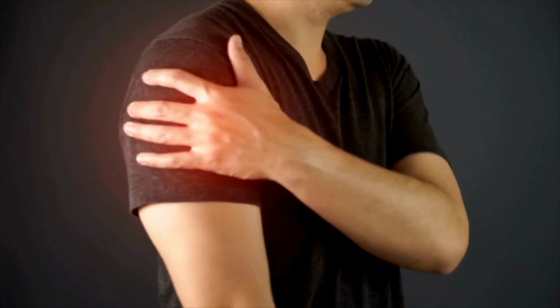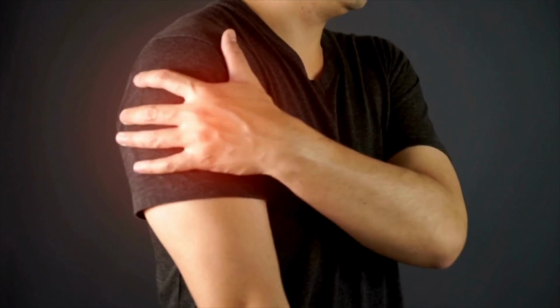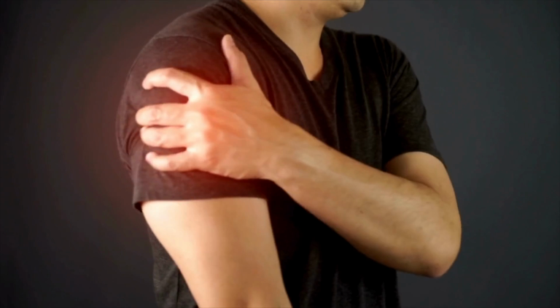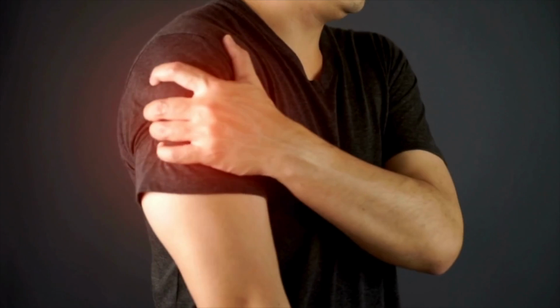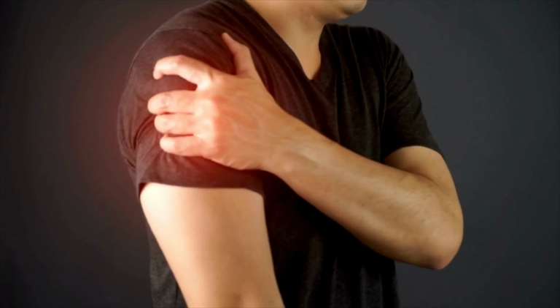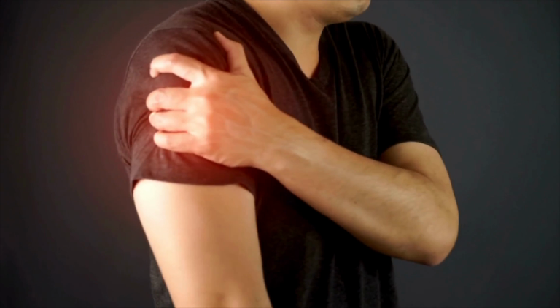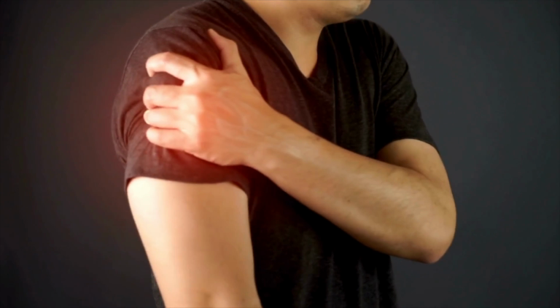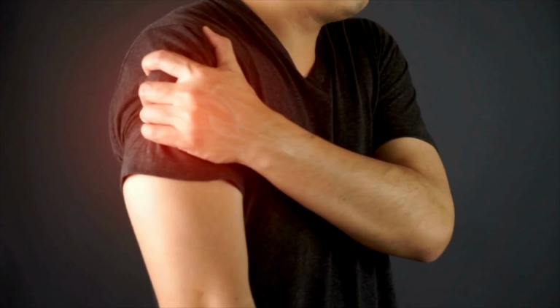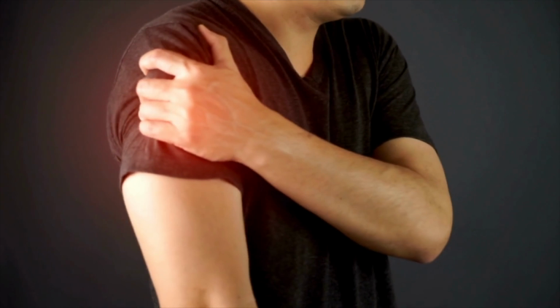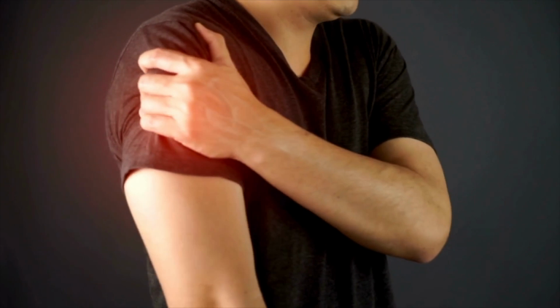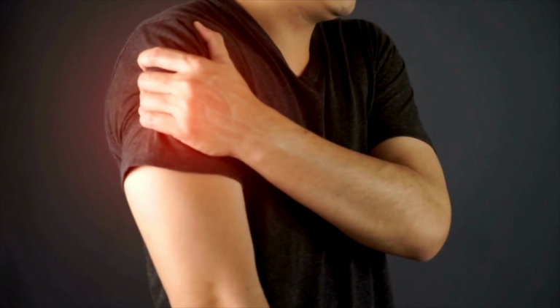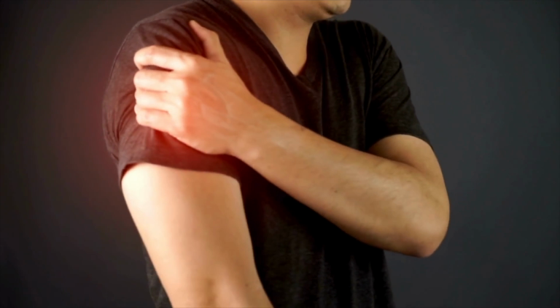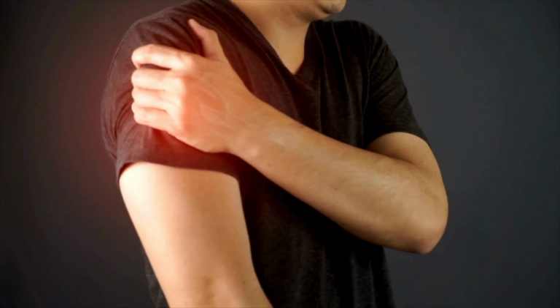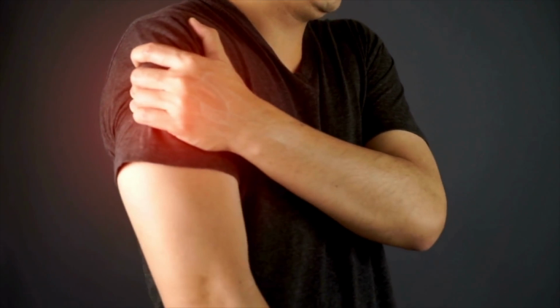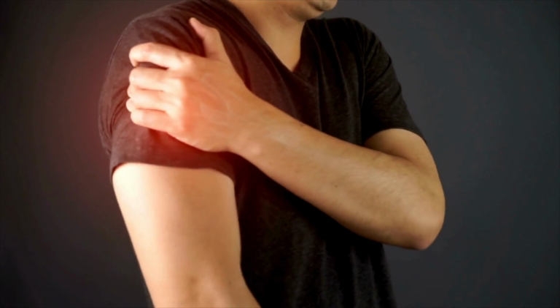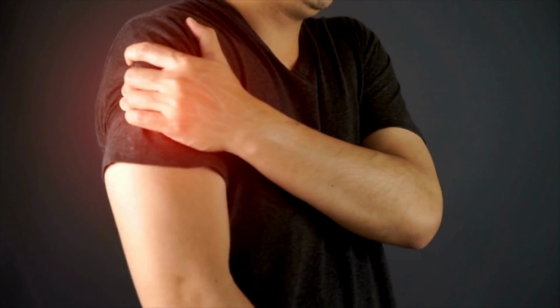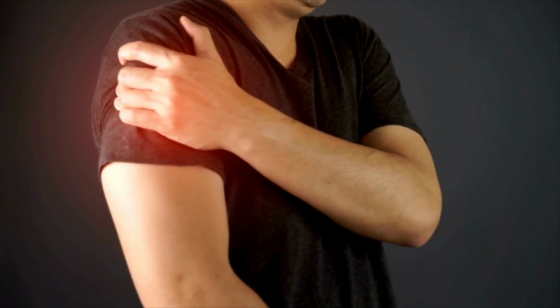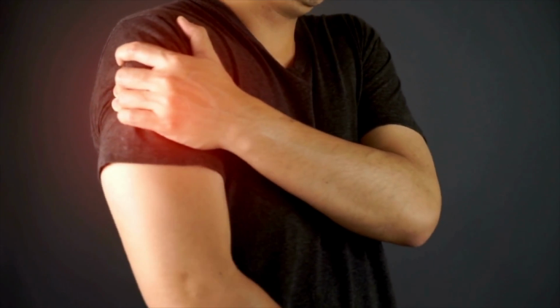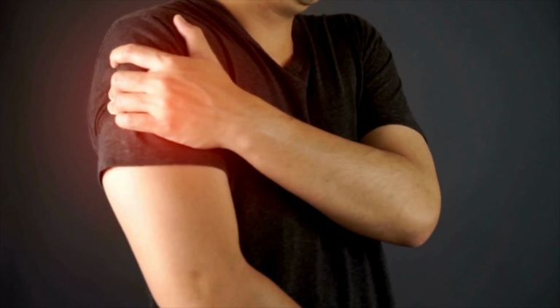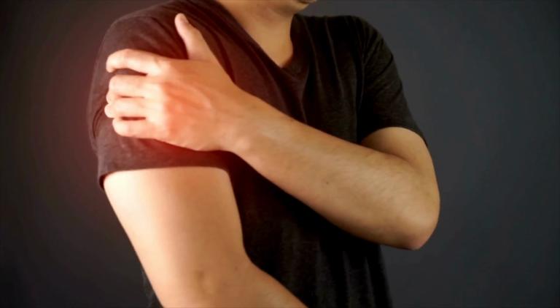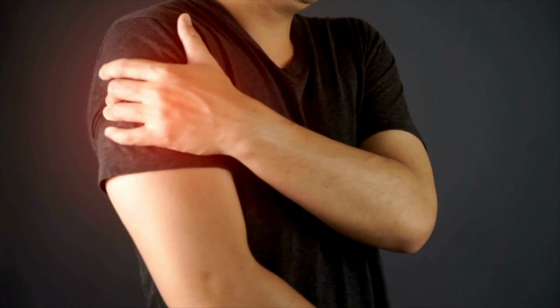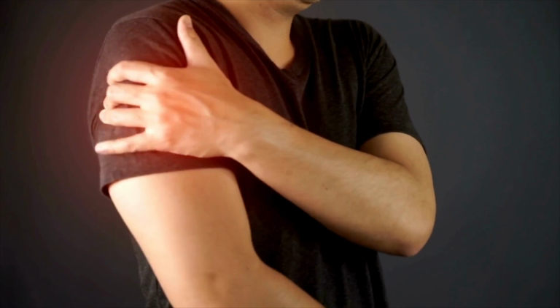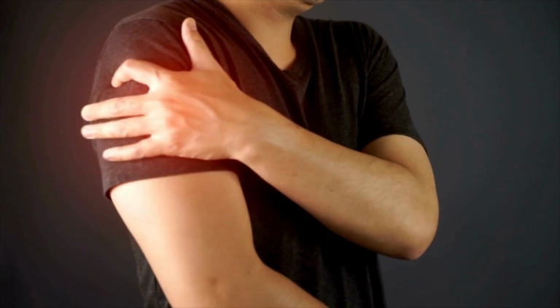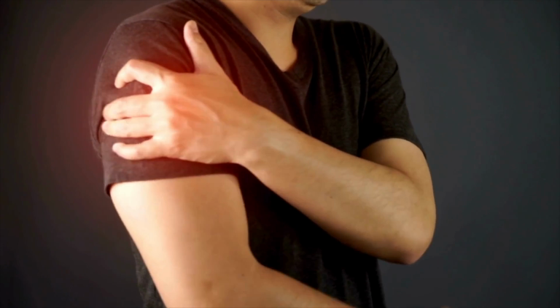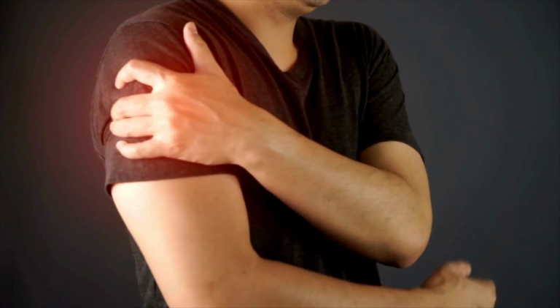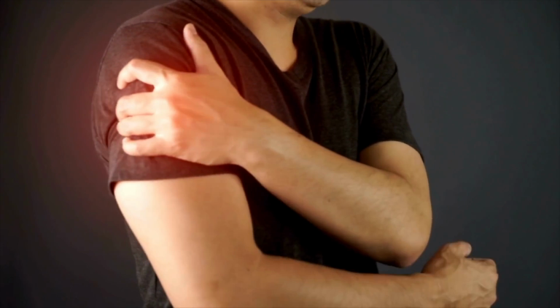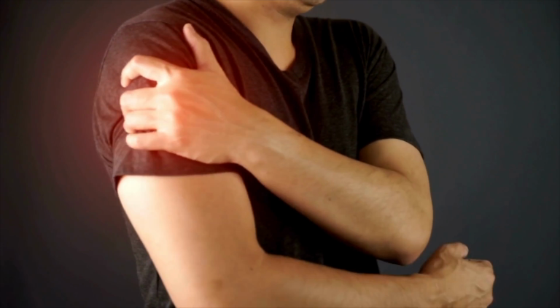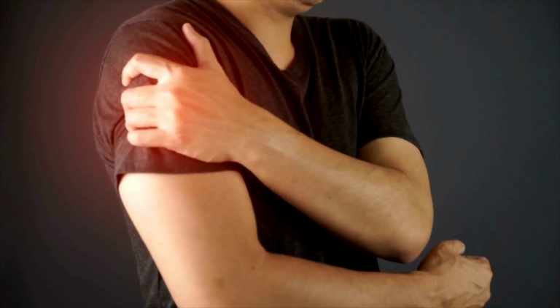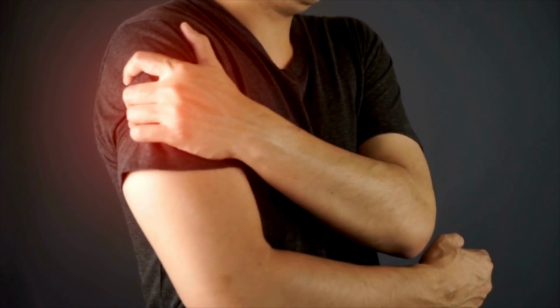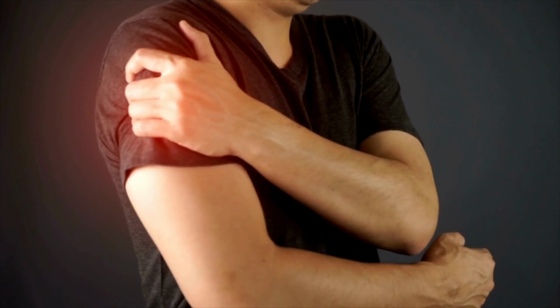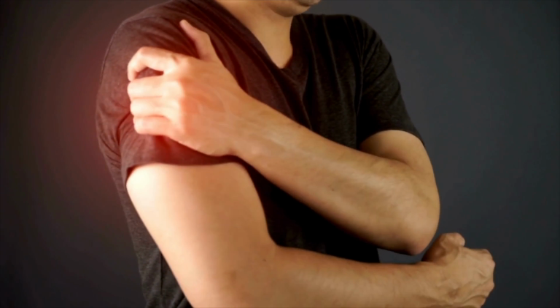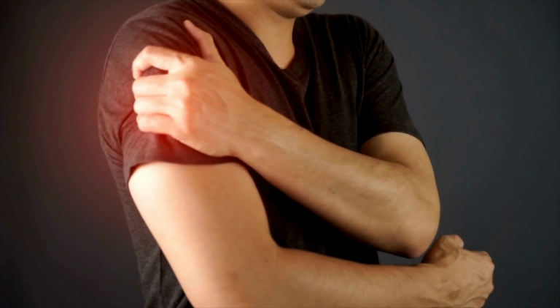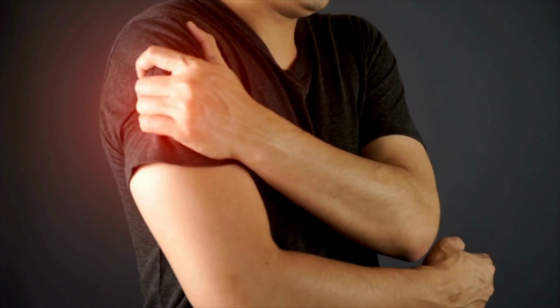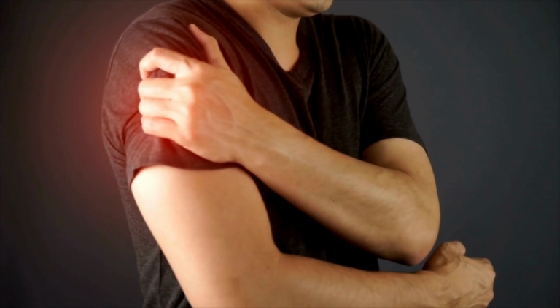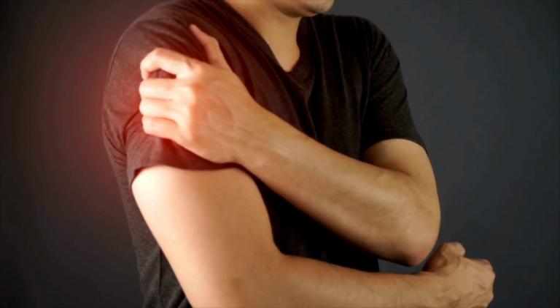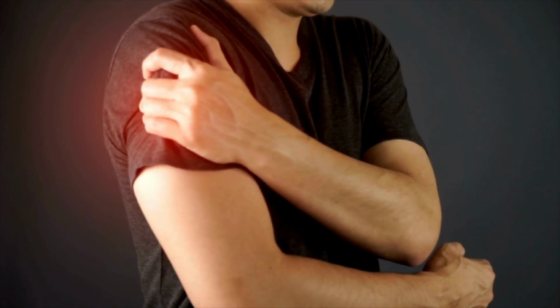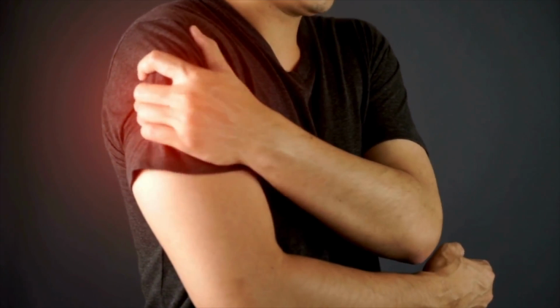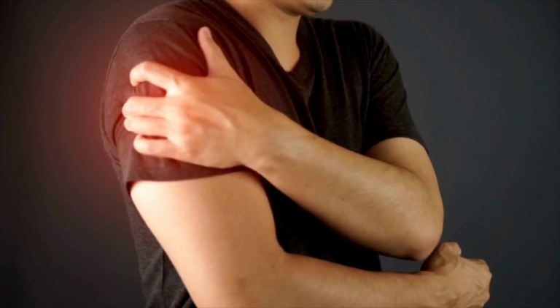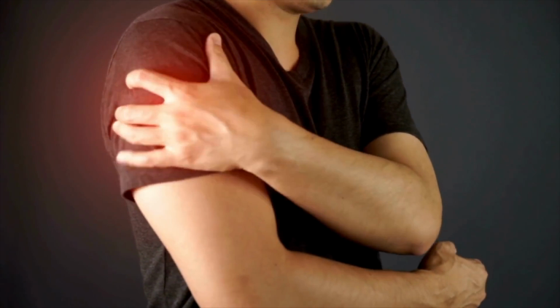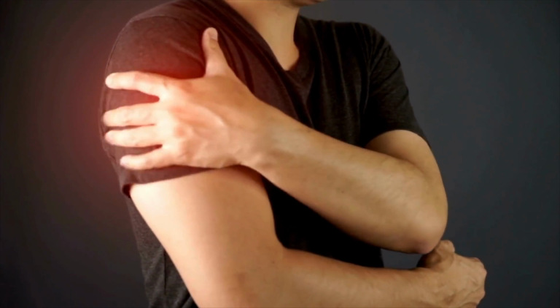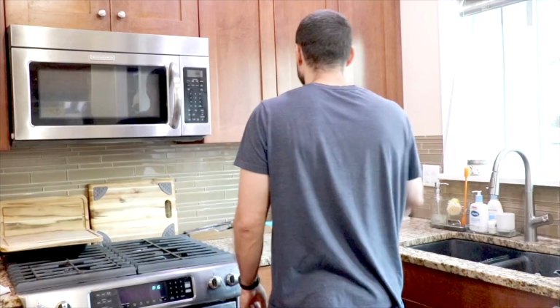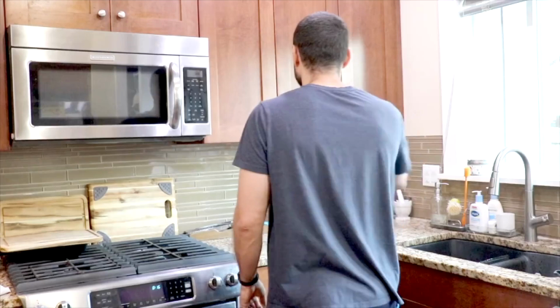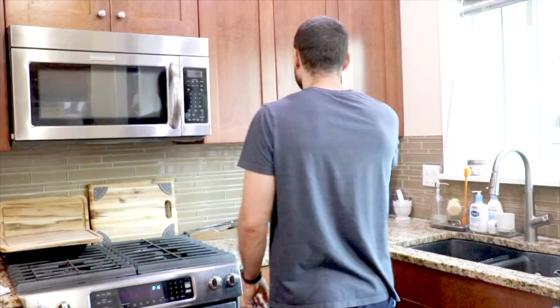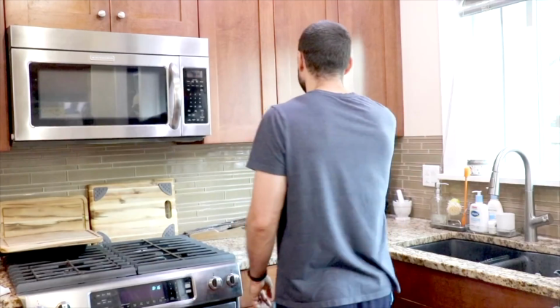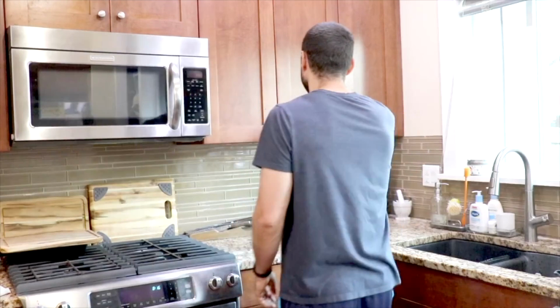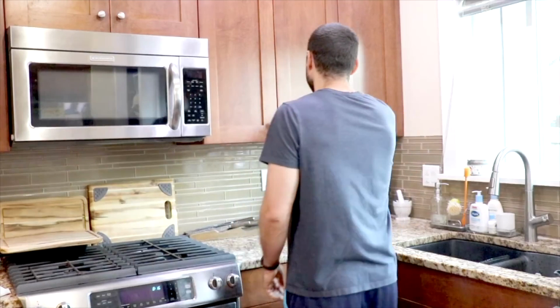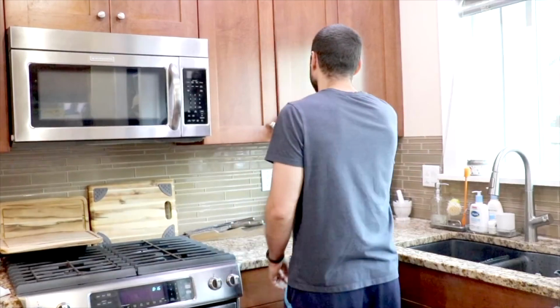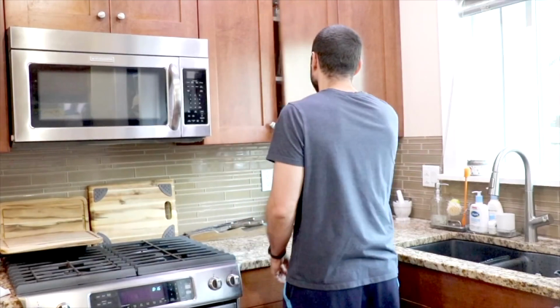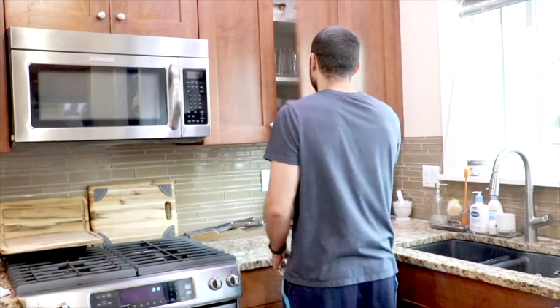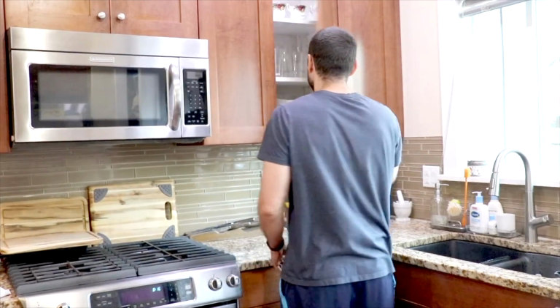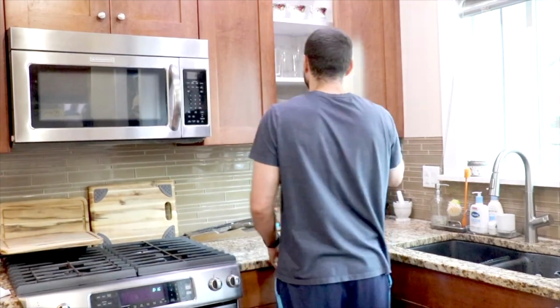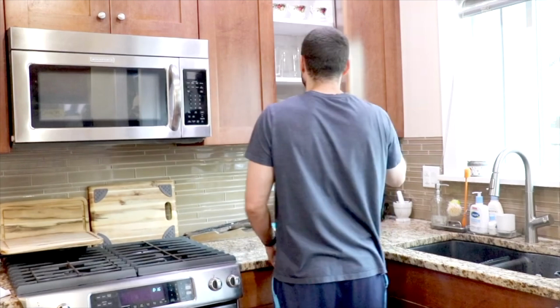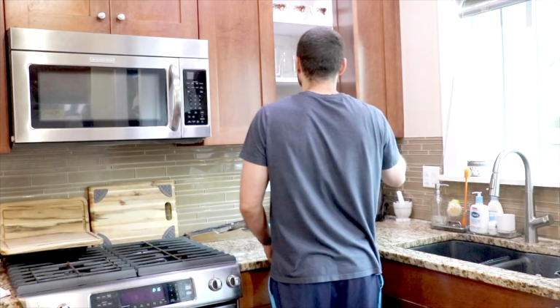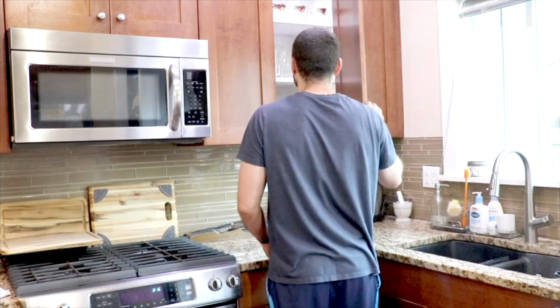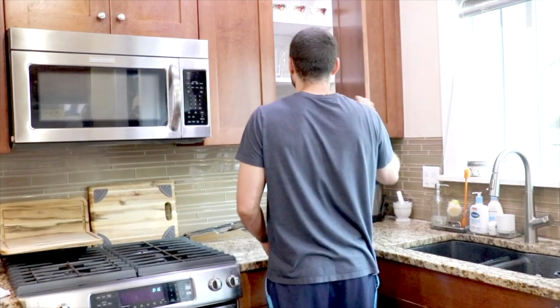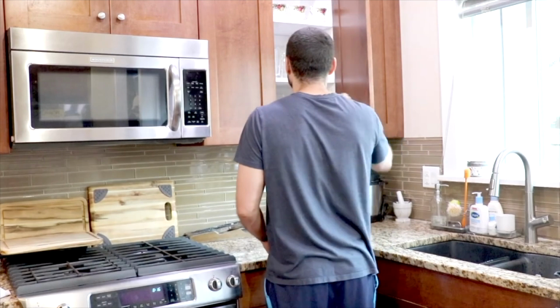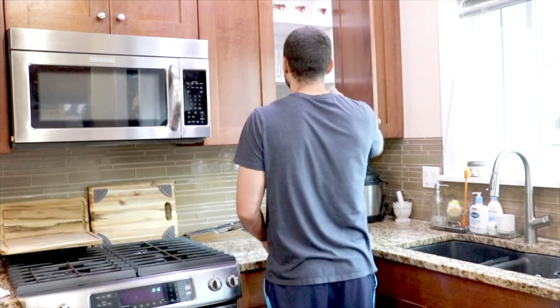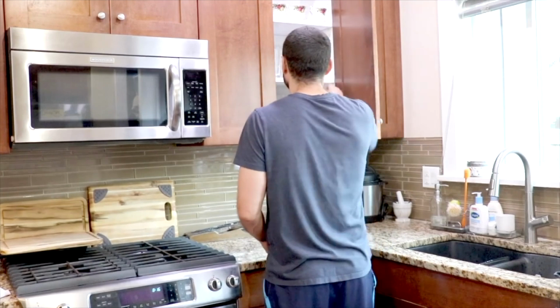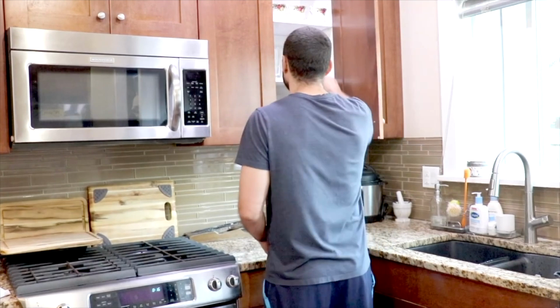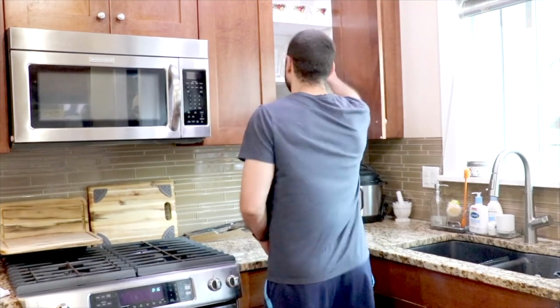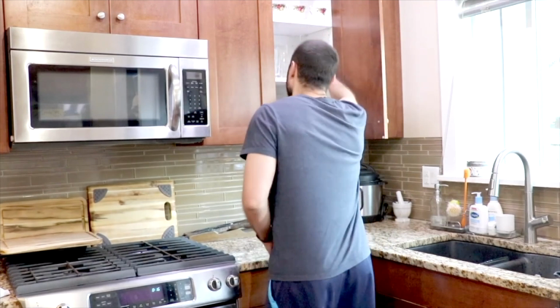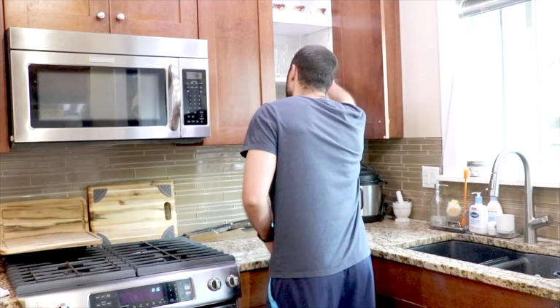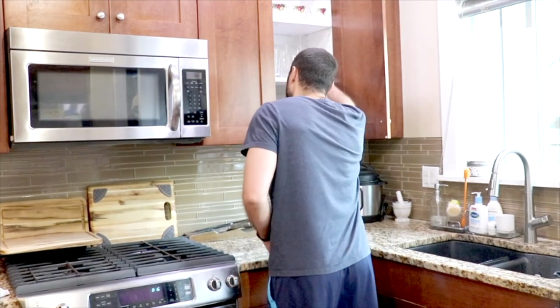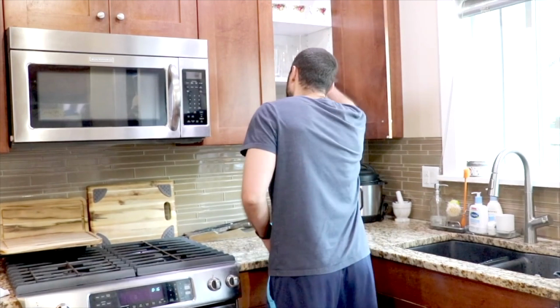Are you experiencing your shoulder getting stiffer and stiffer, finding that when you go to reach things, that motion is limited and extremely painful?